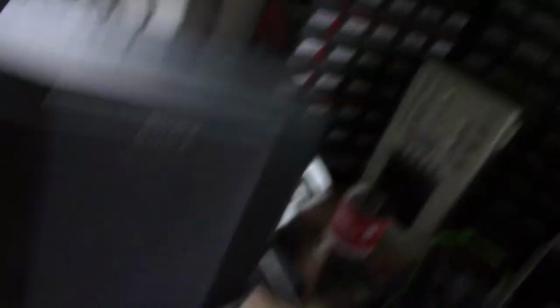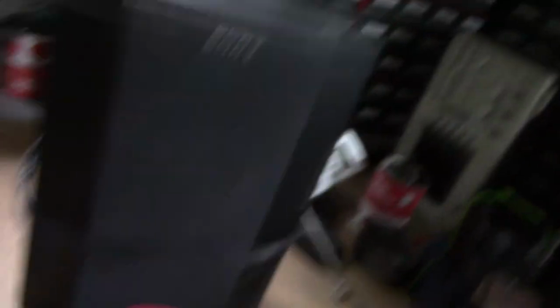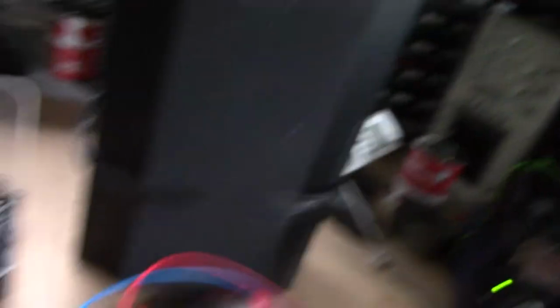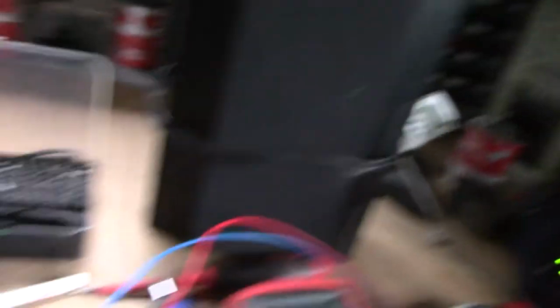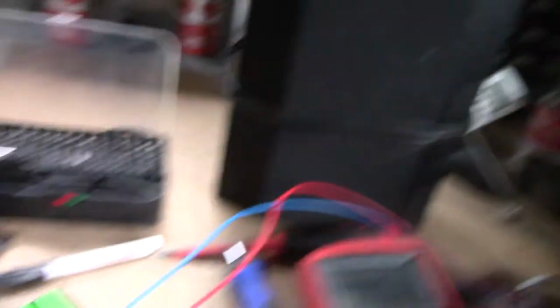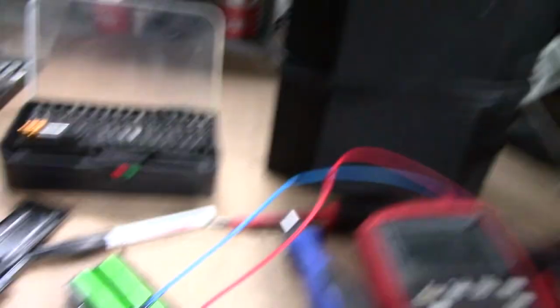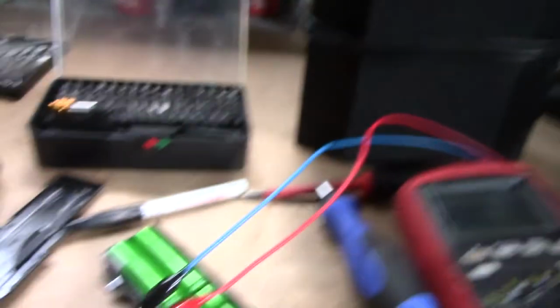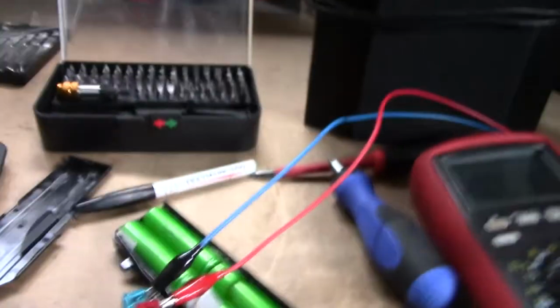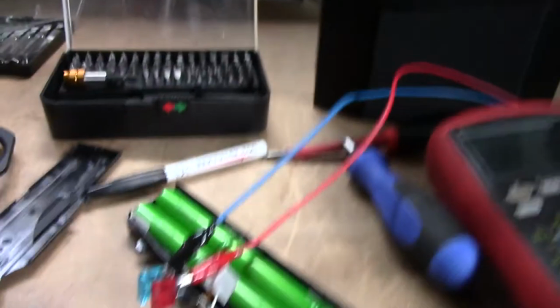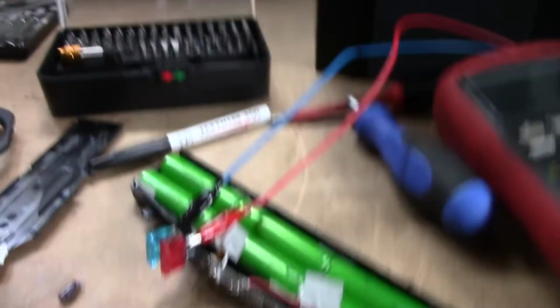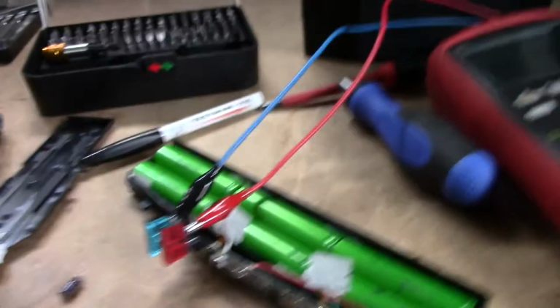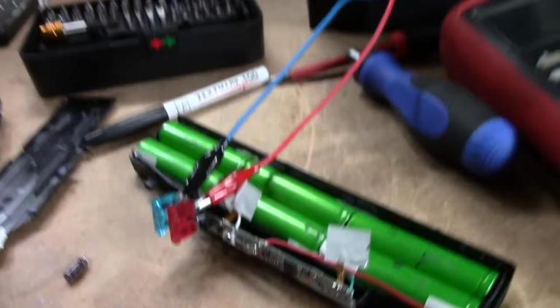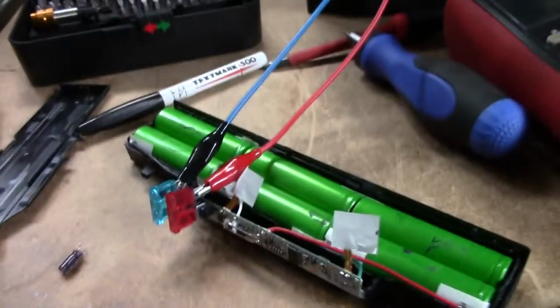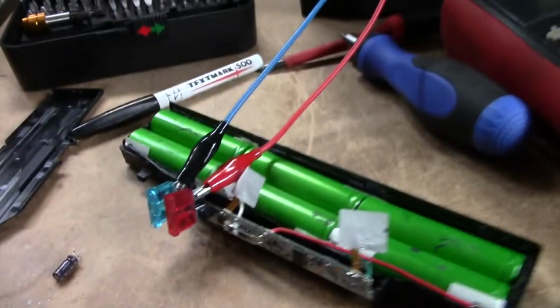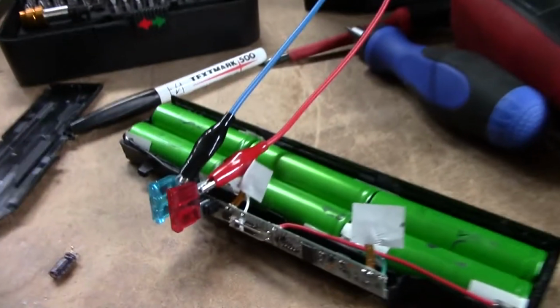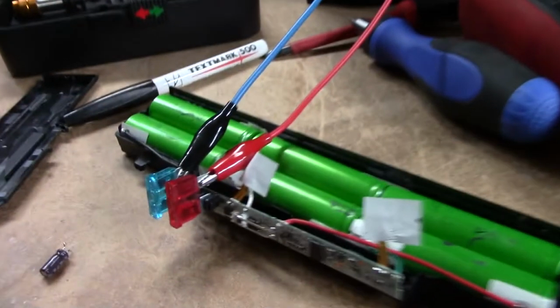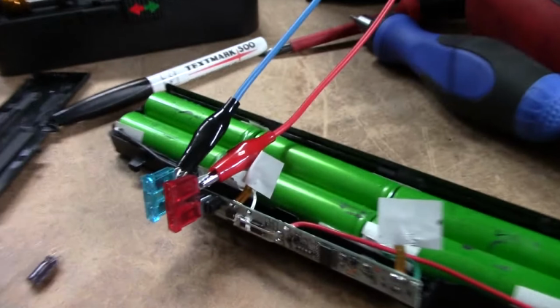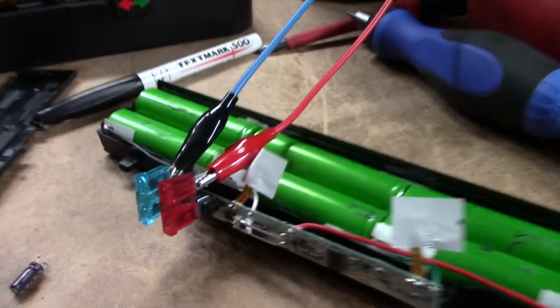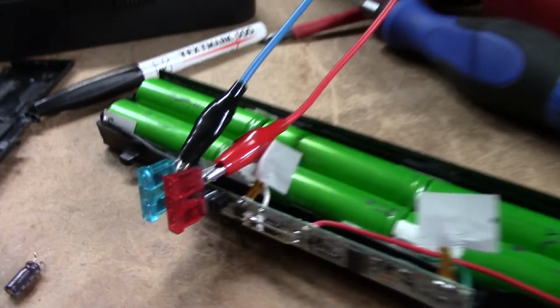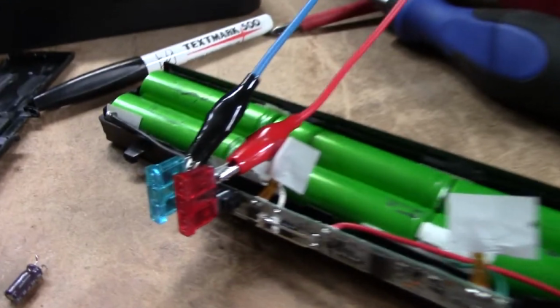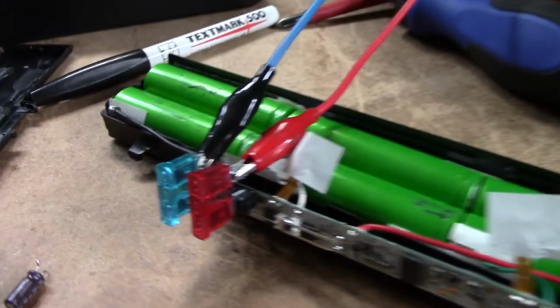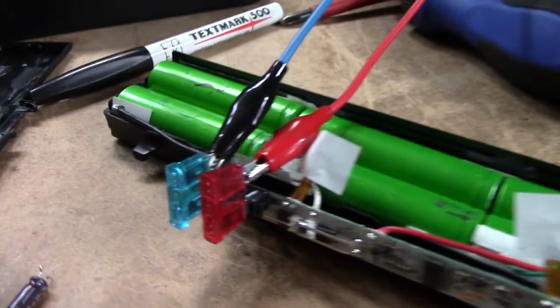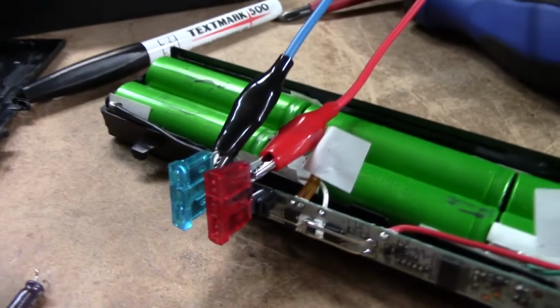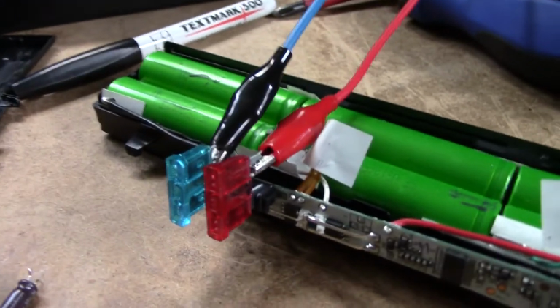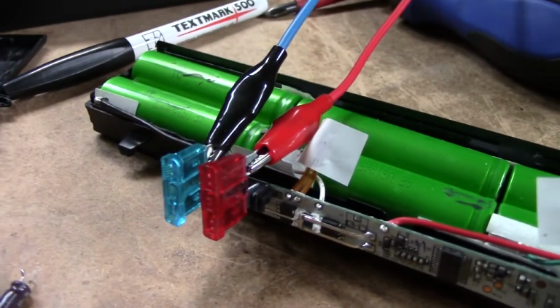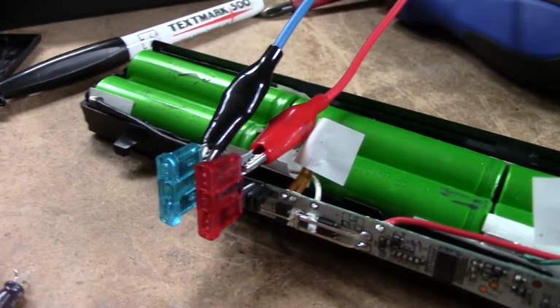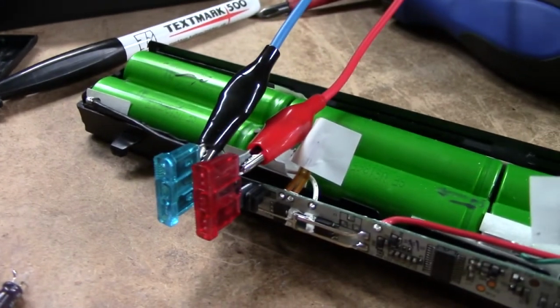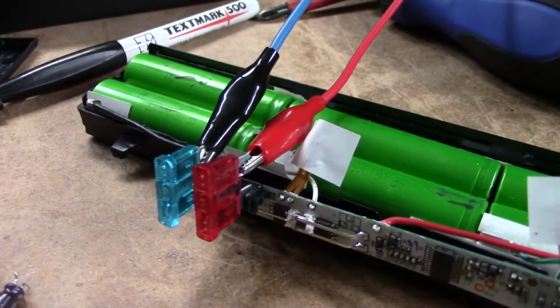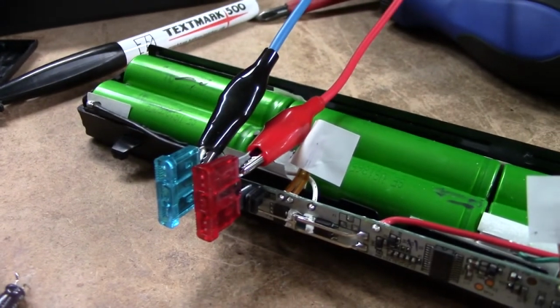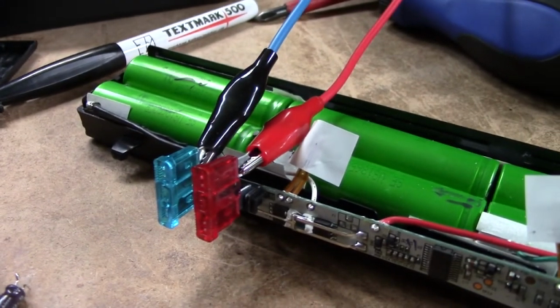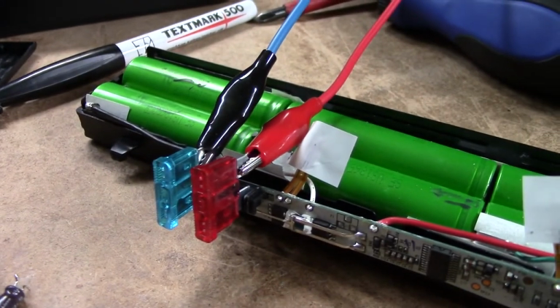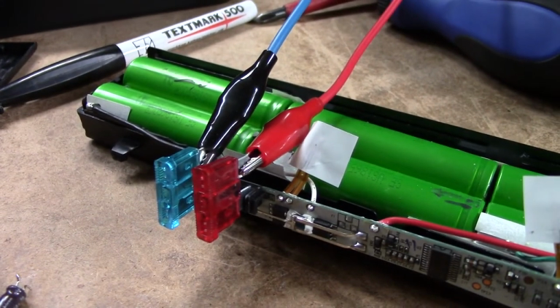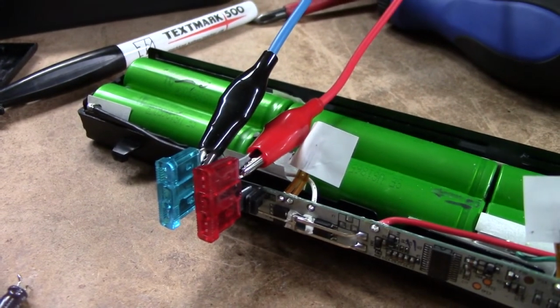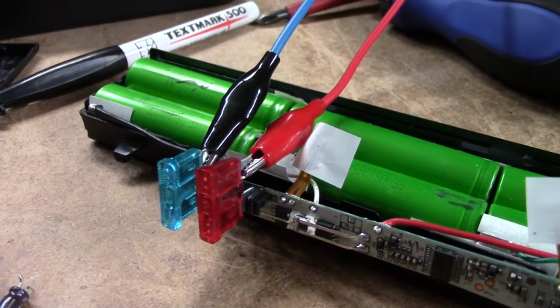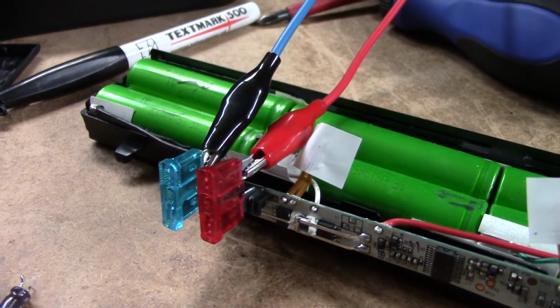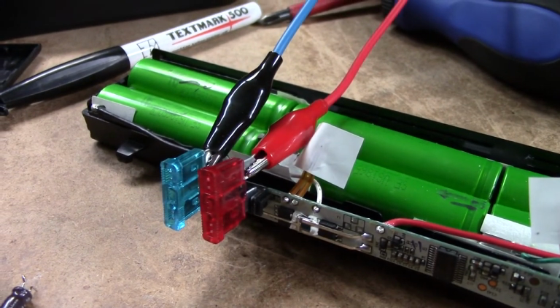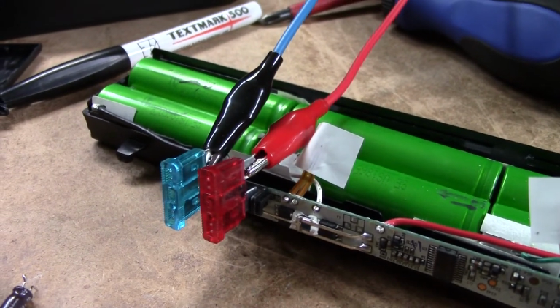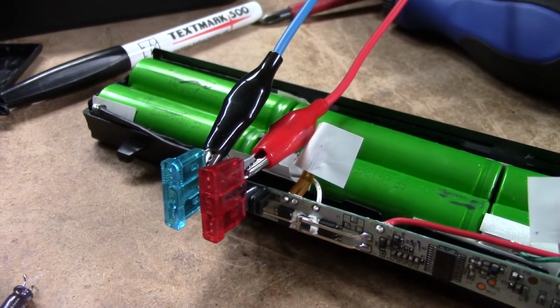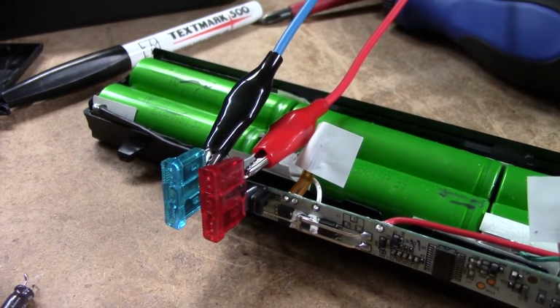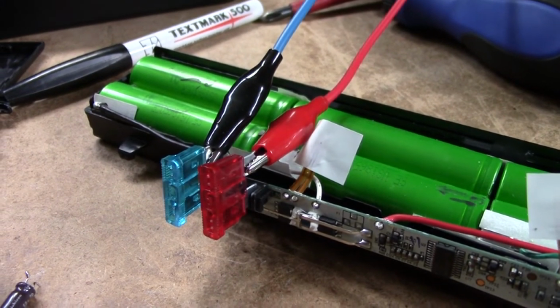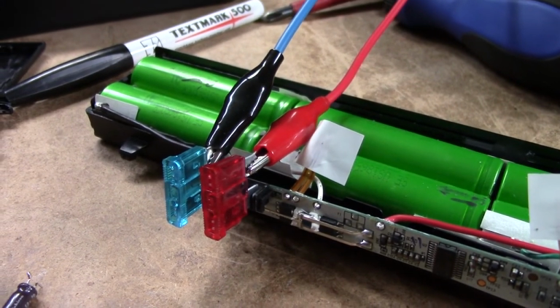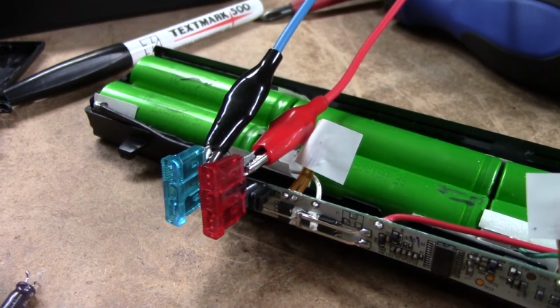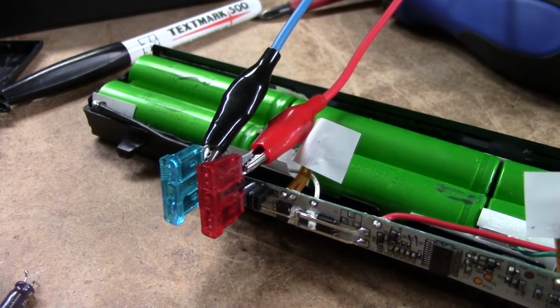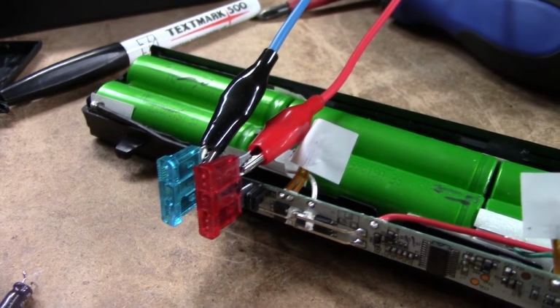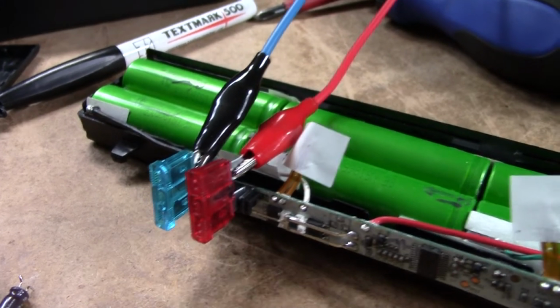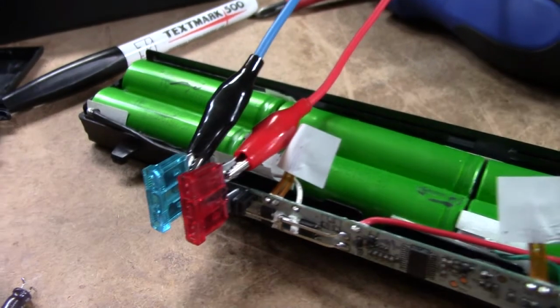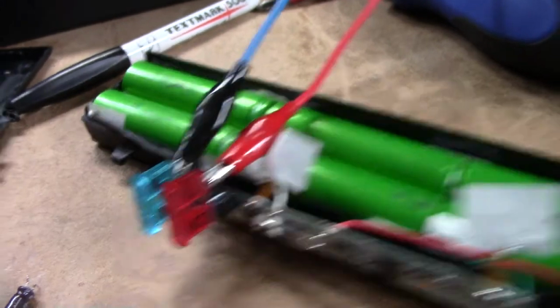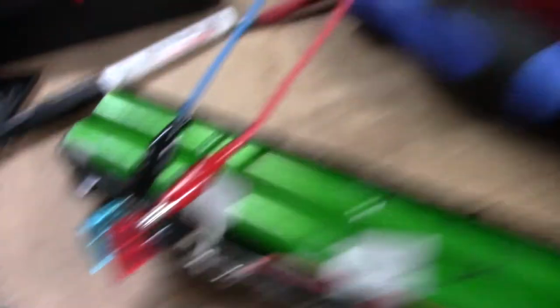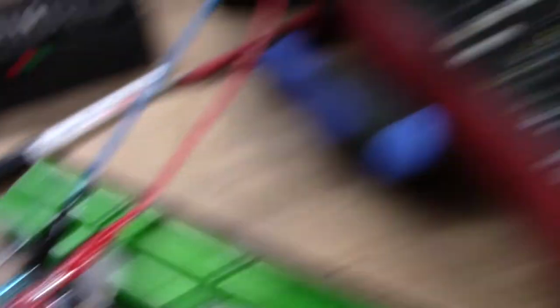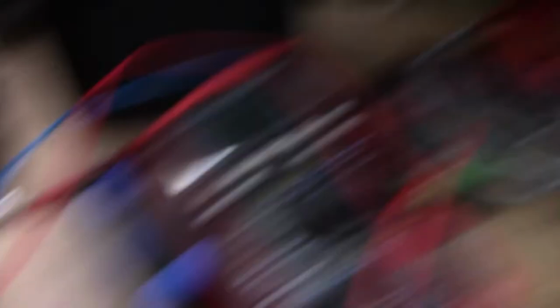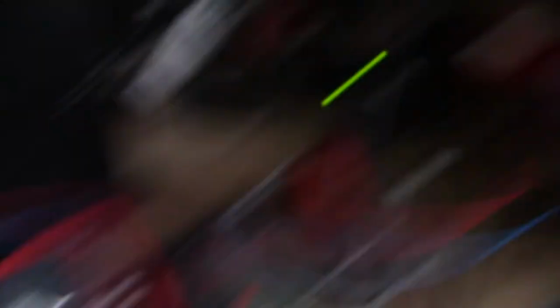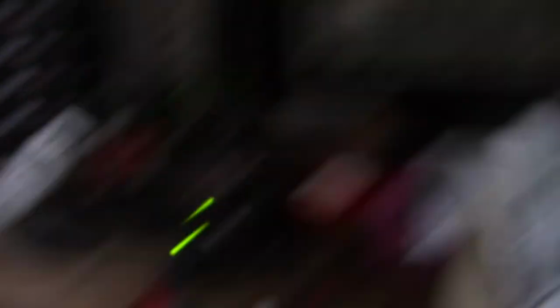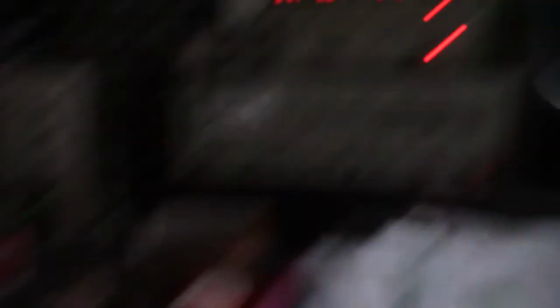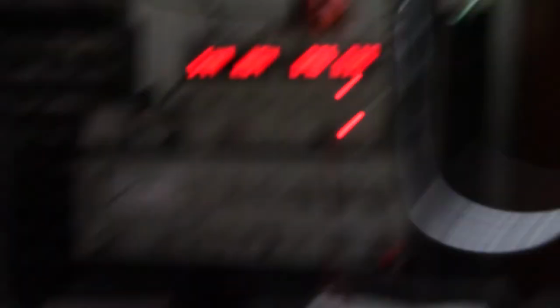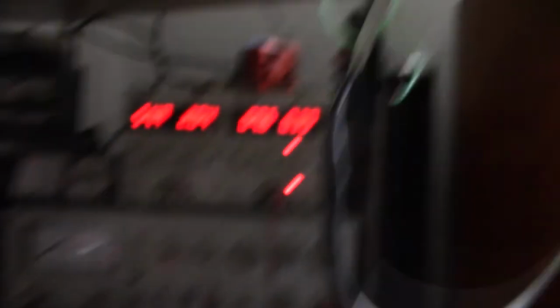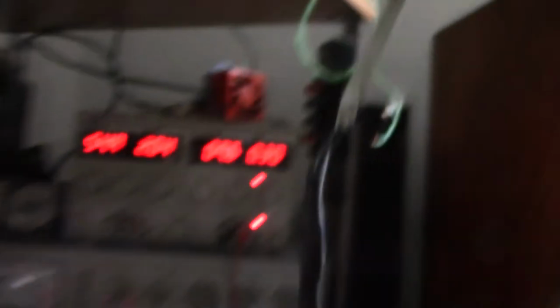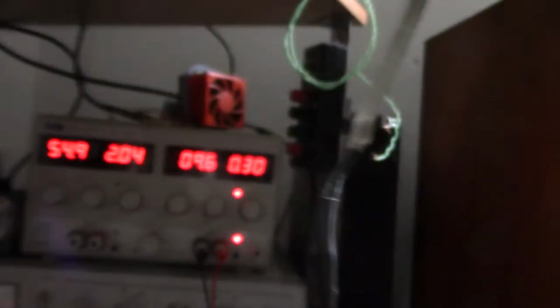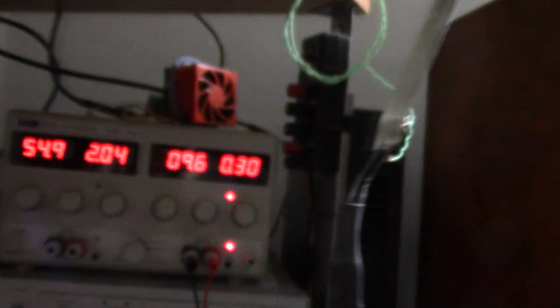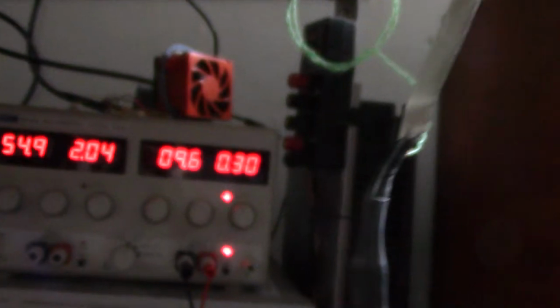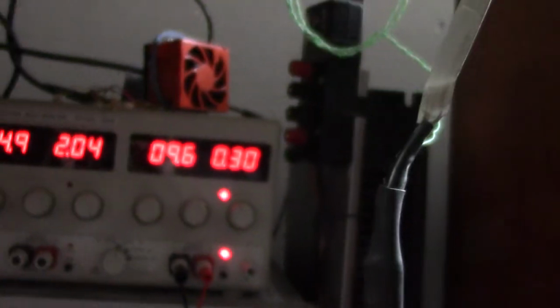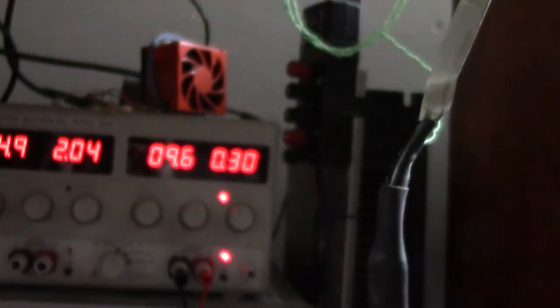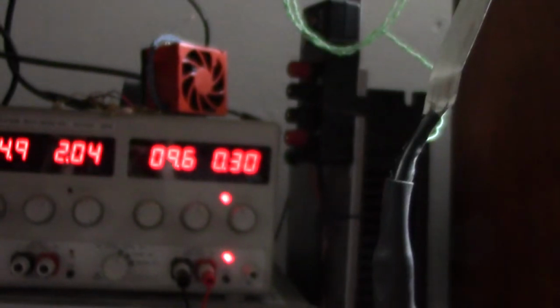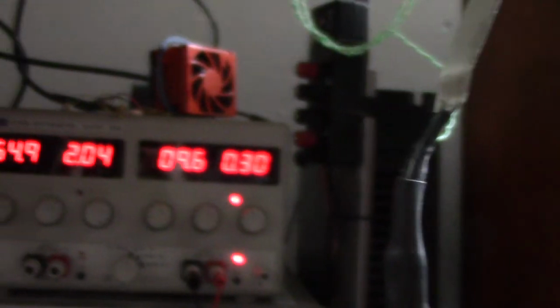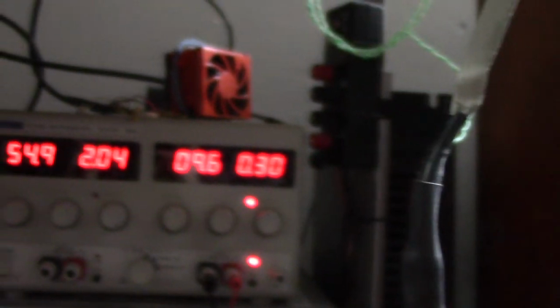Or you could just shove two car fuses into a laptop battery and use the current limit on your power supply.